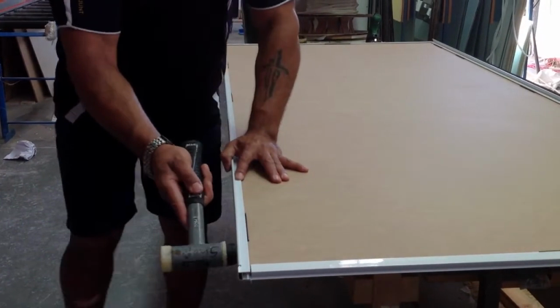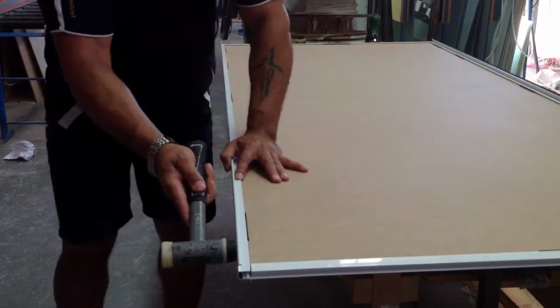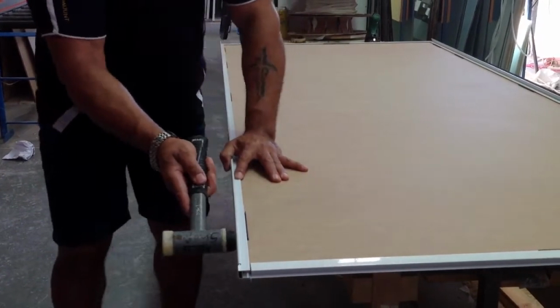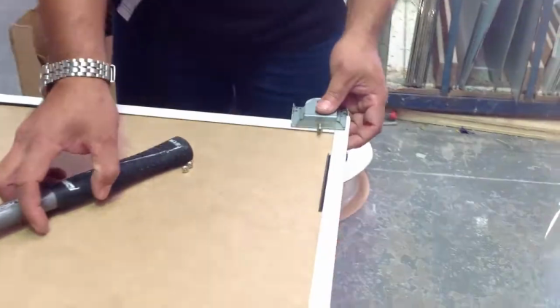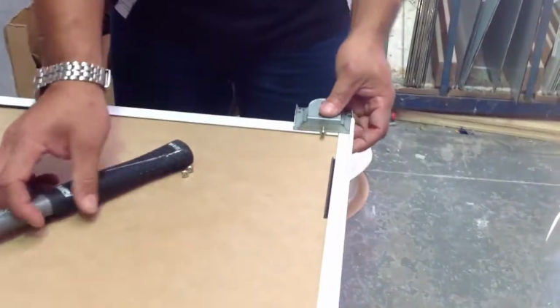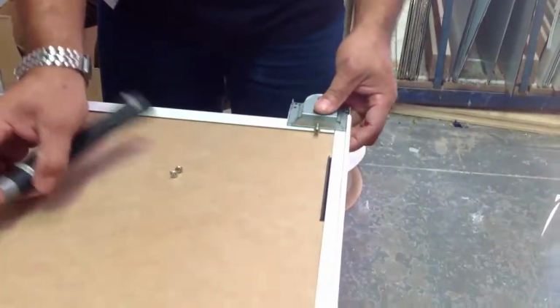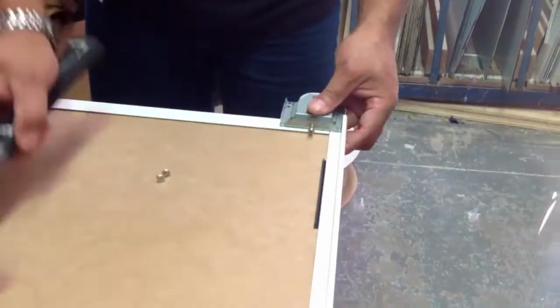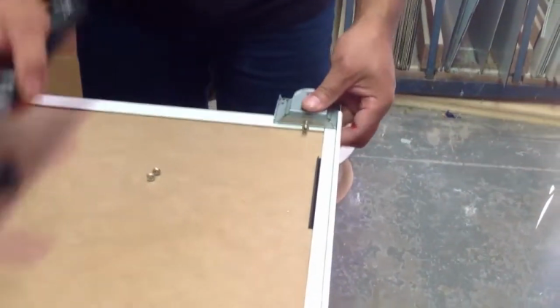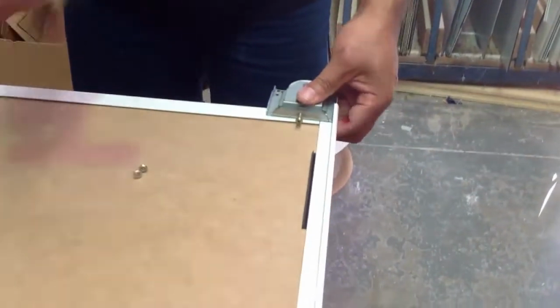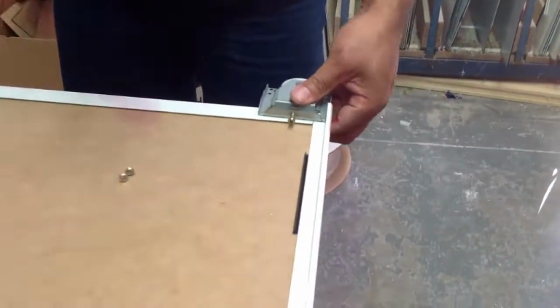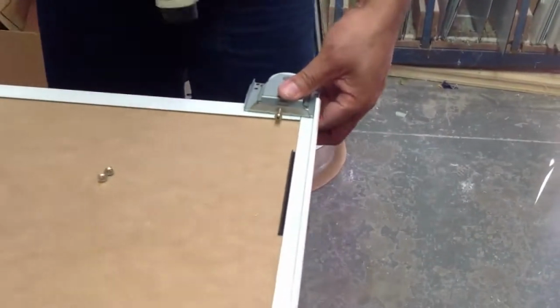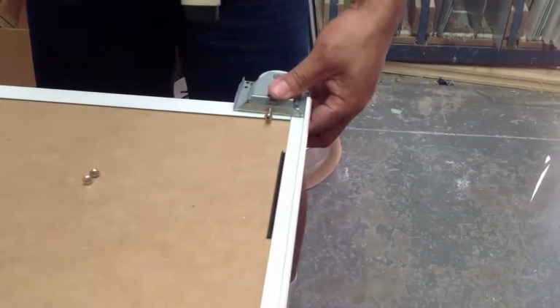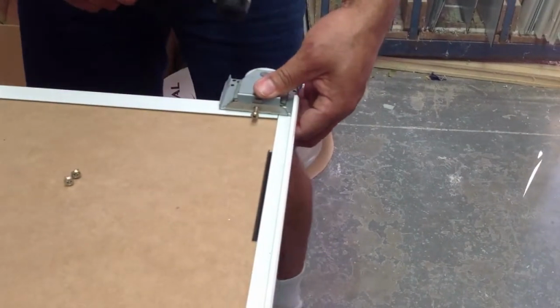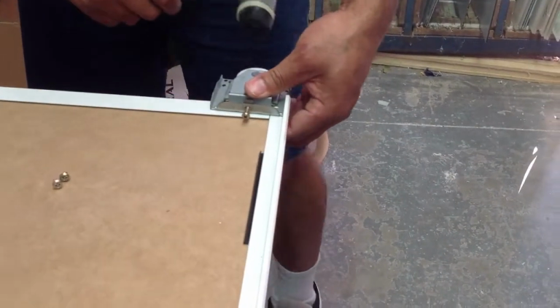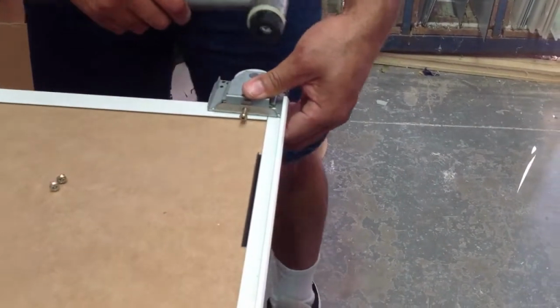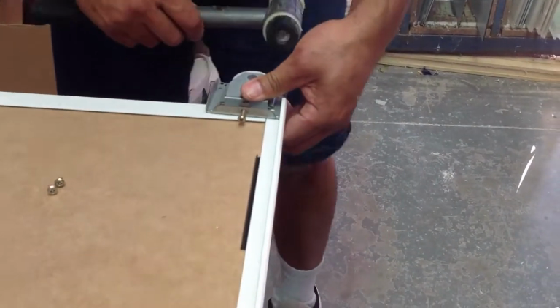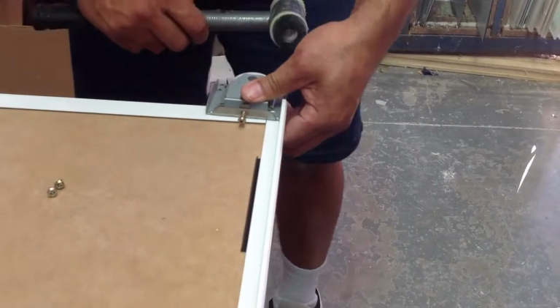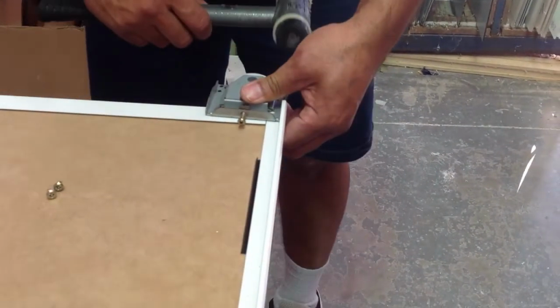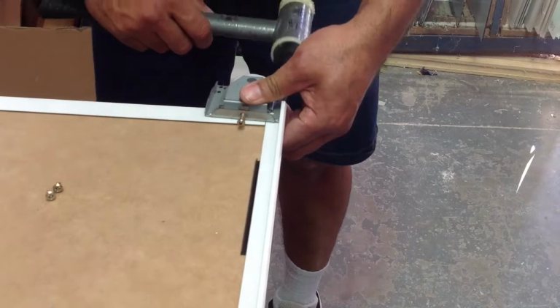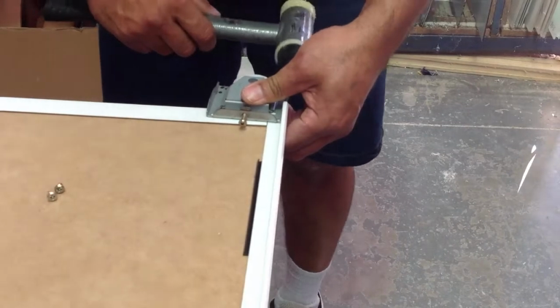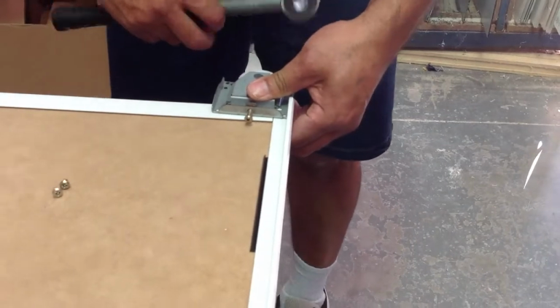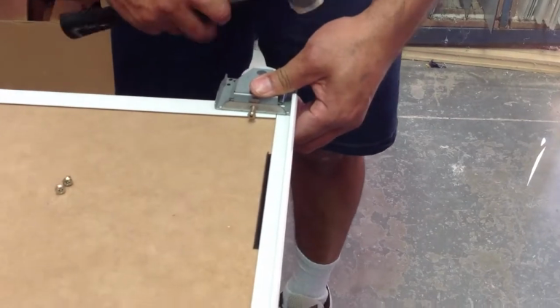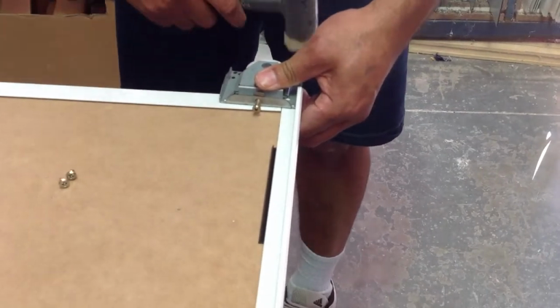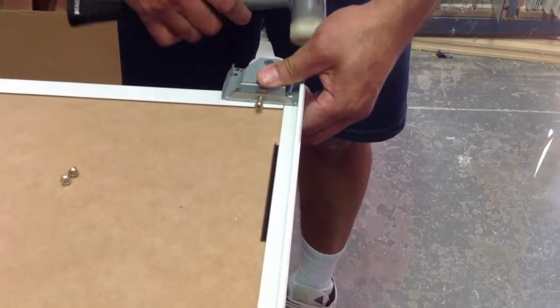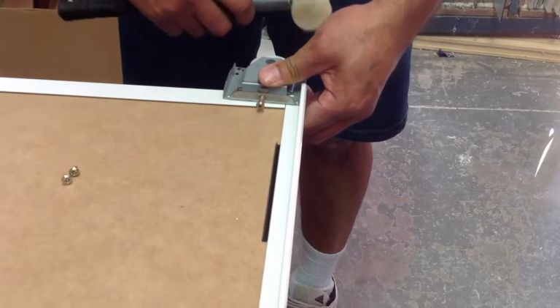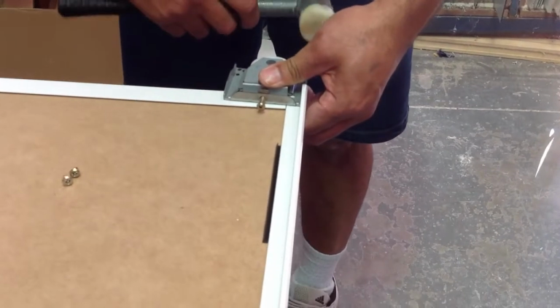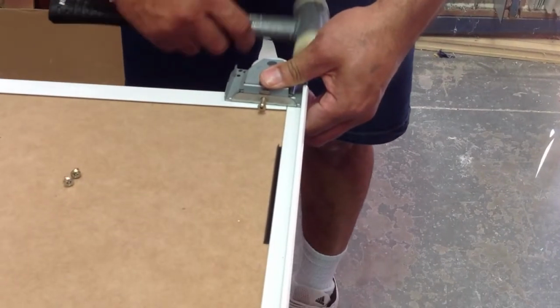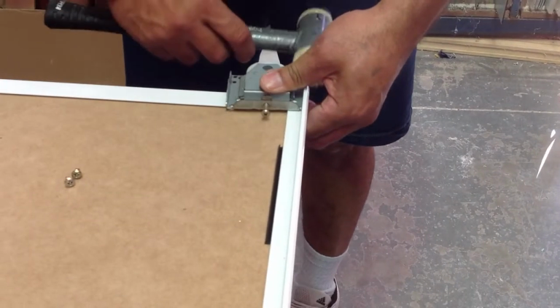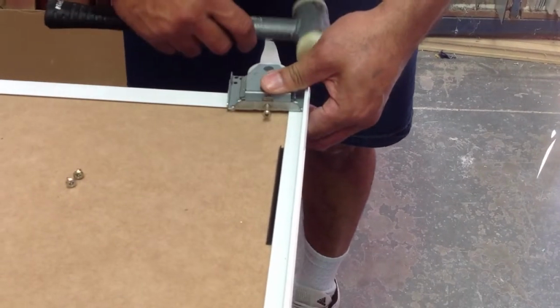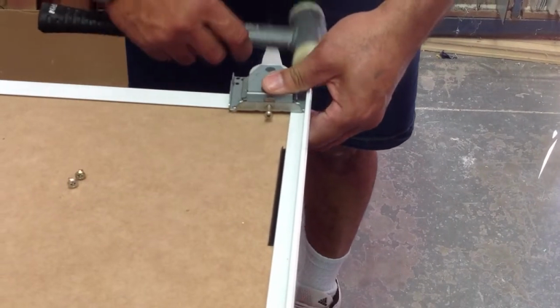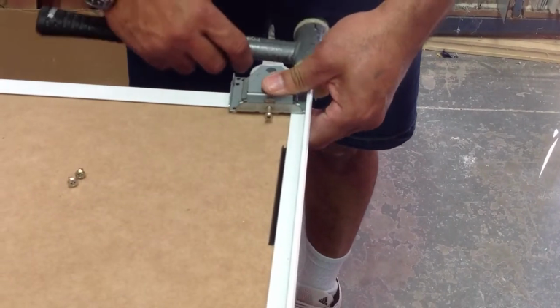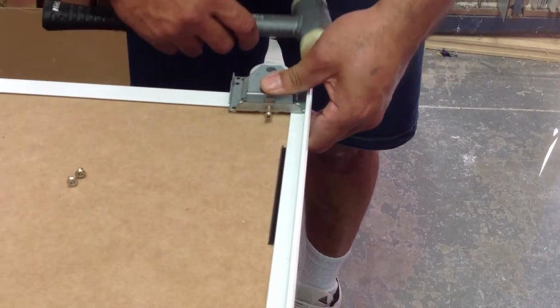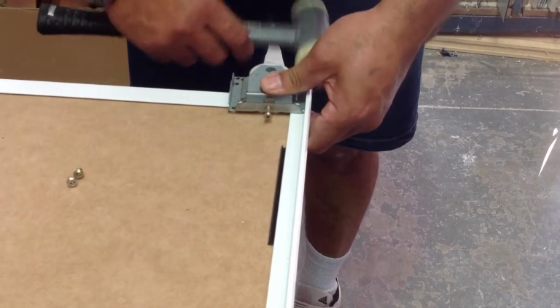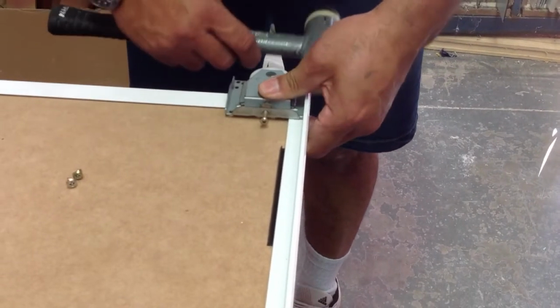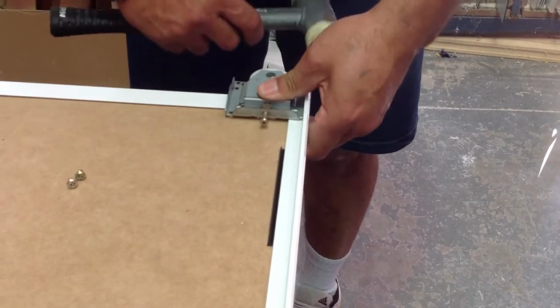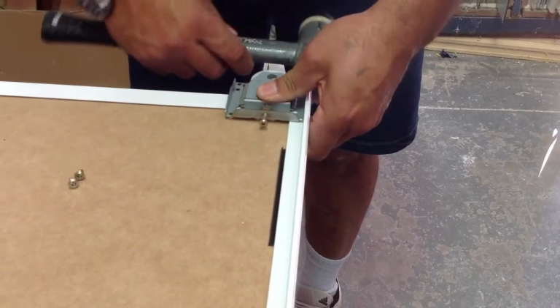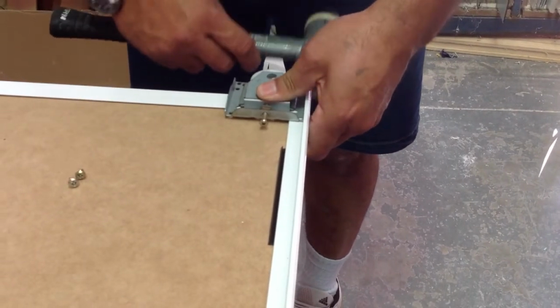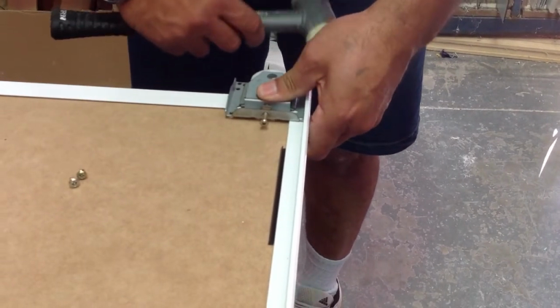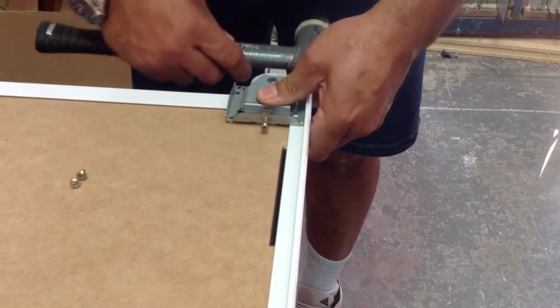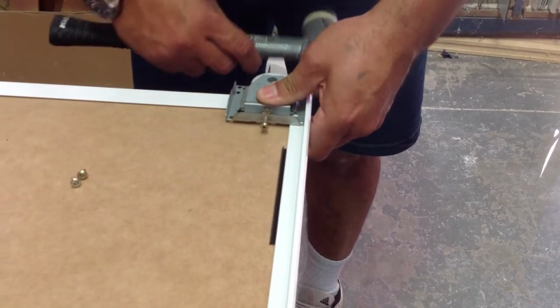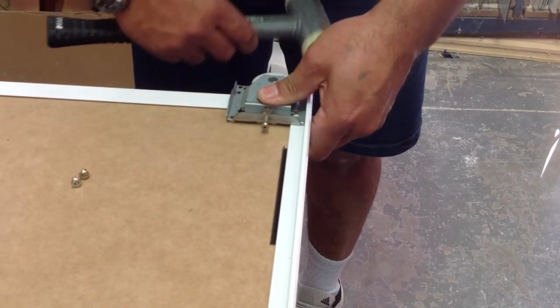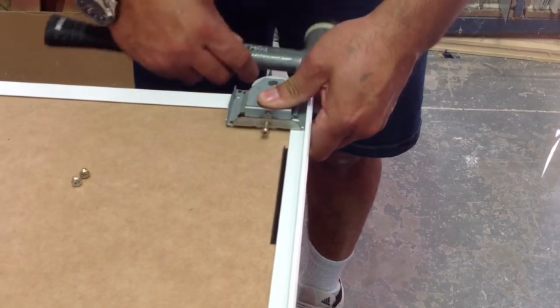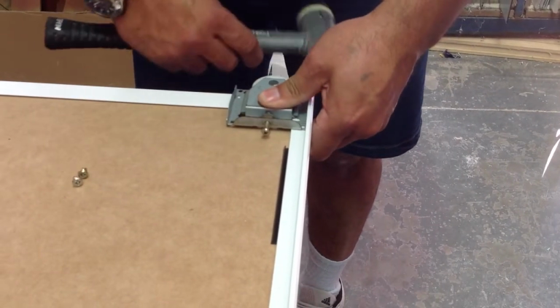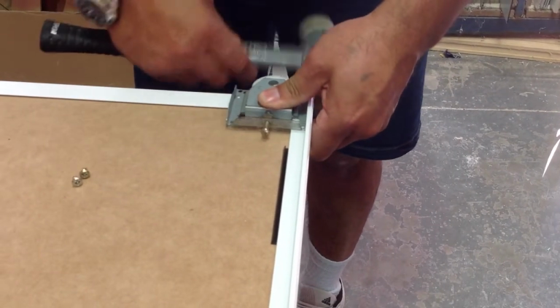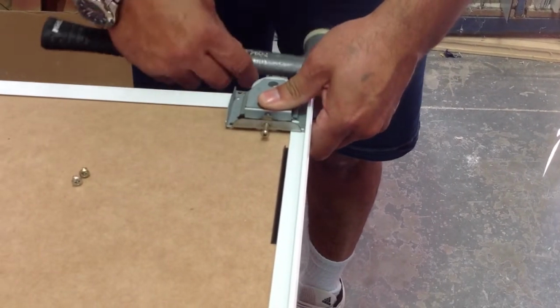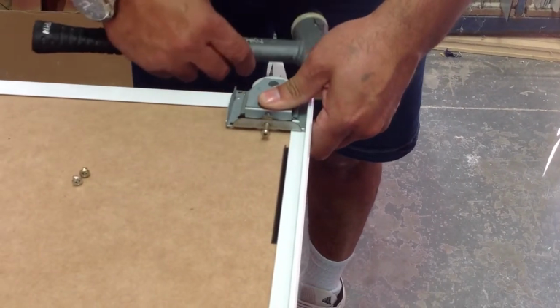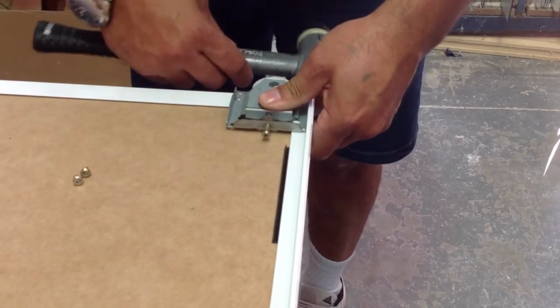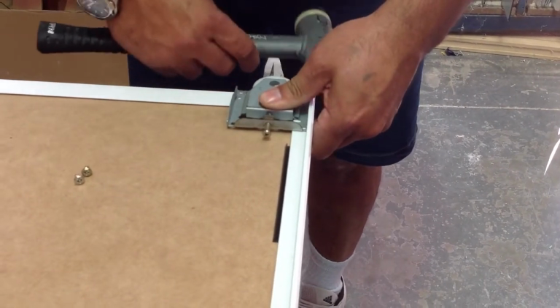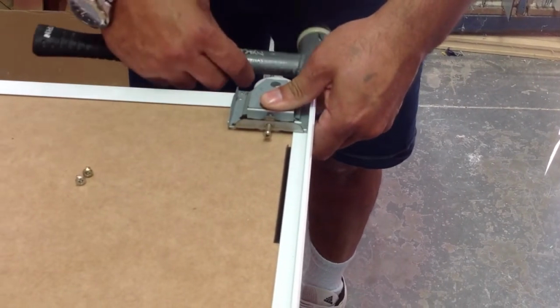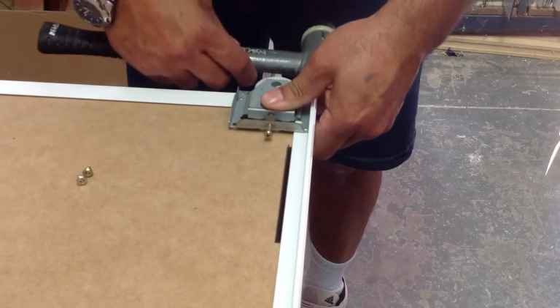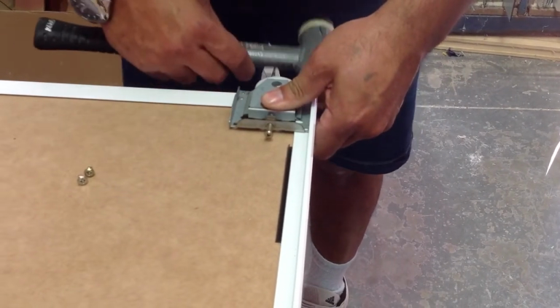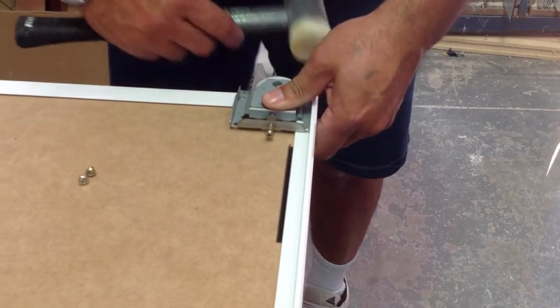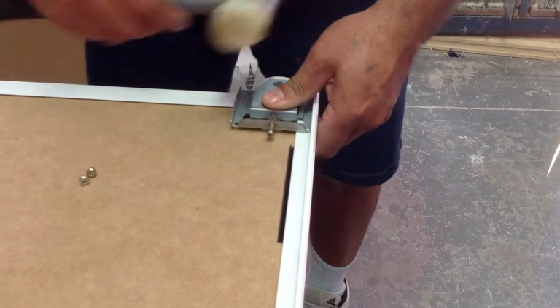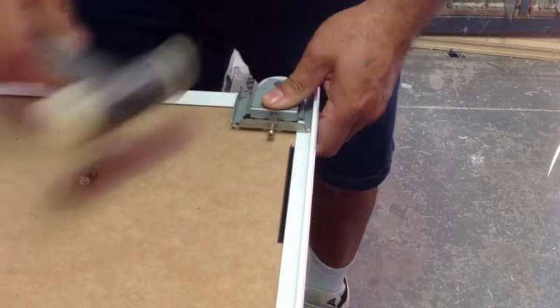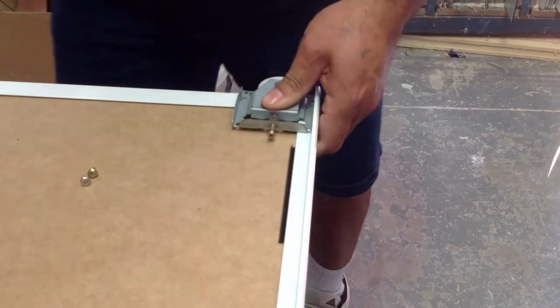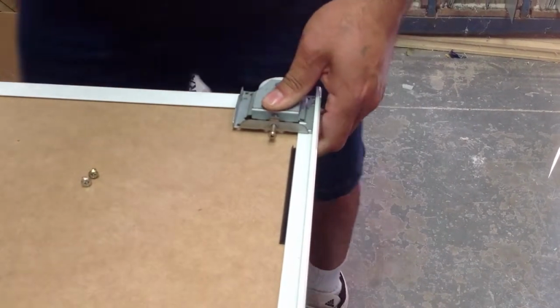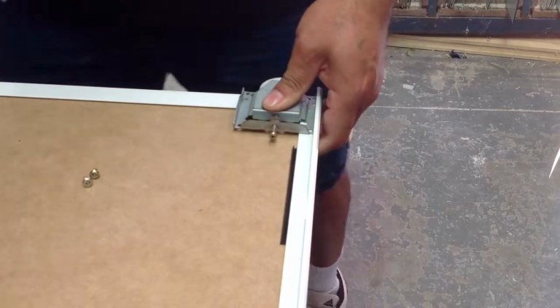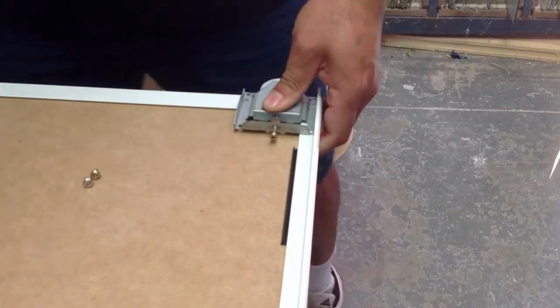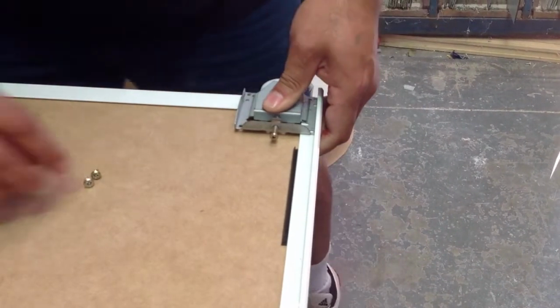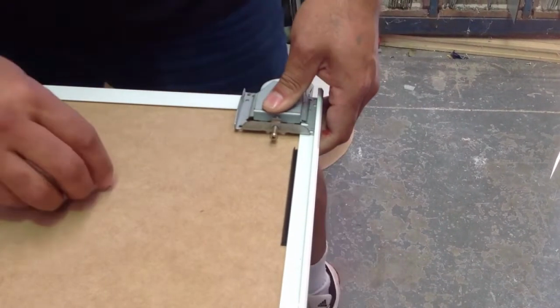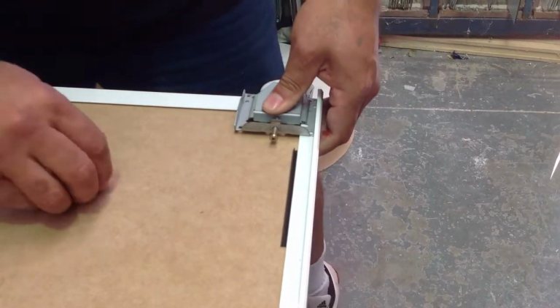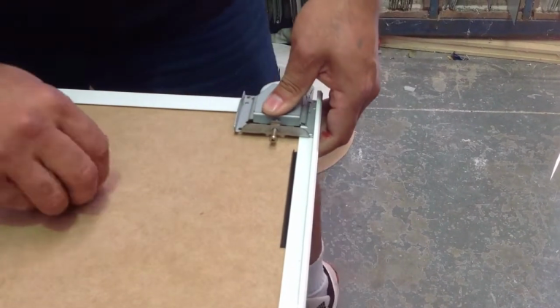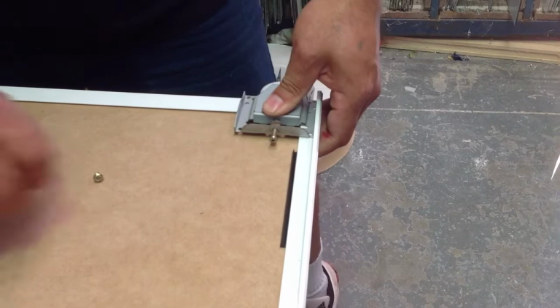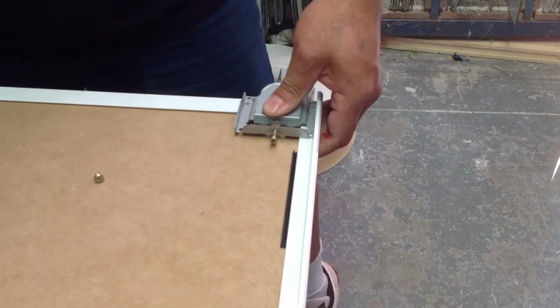Here we go with our wheels, here's the floor.